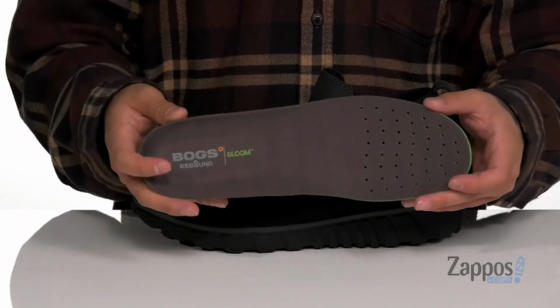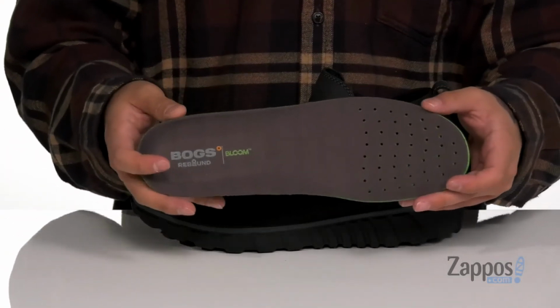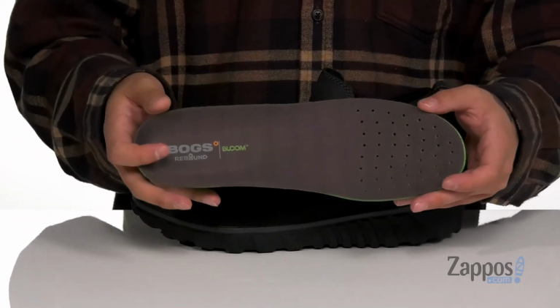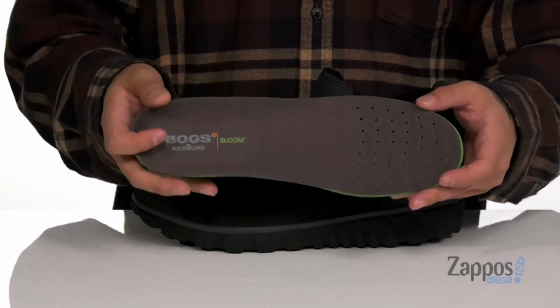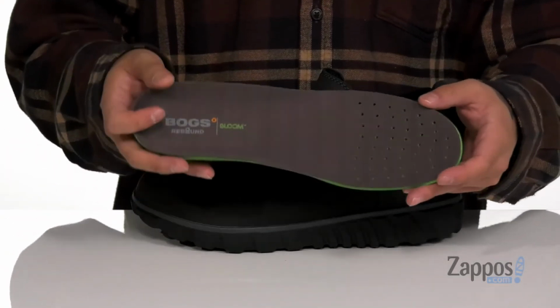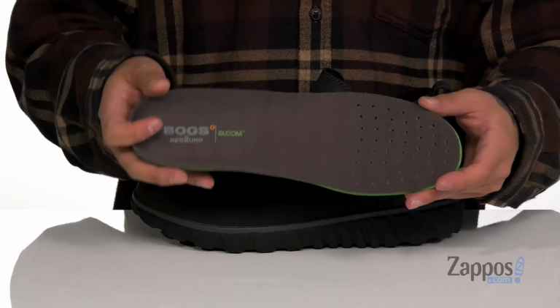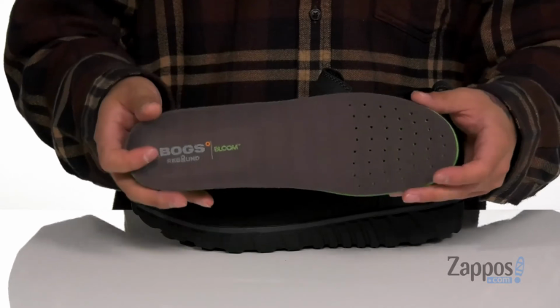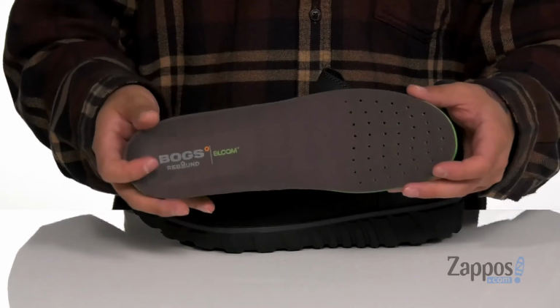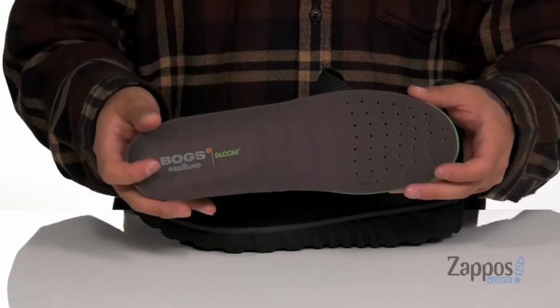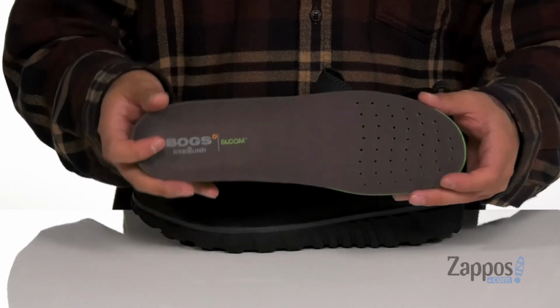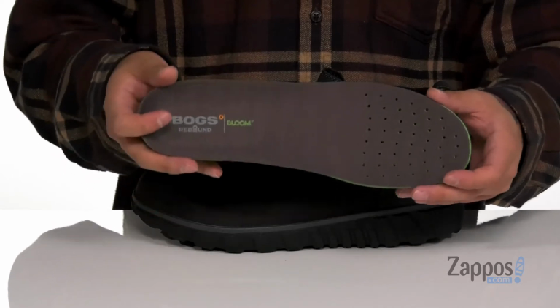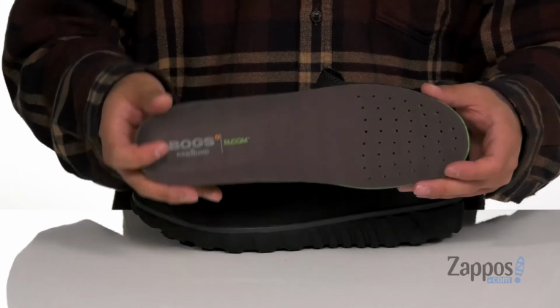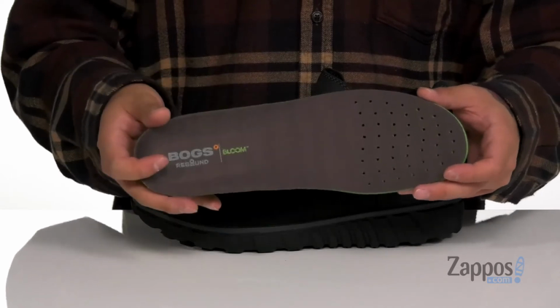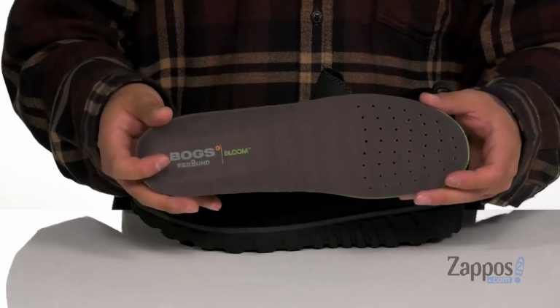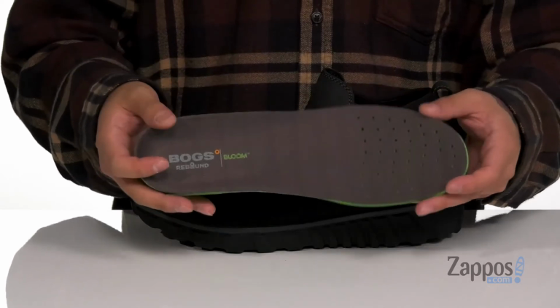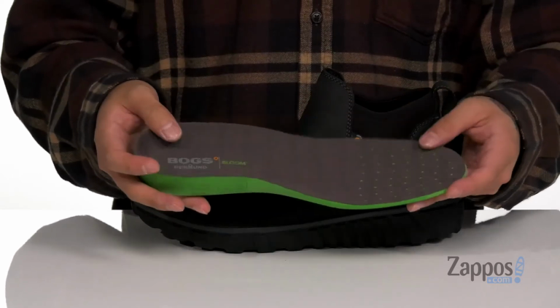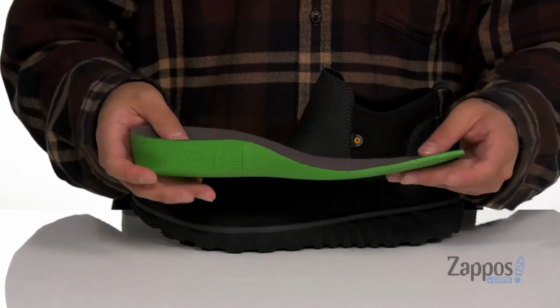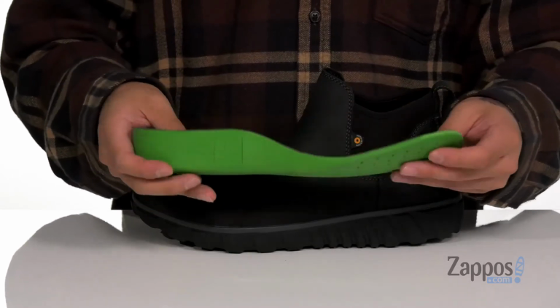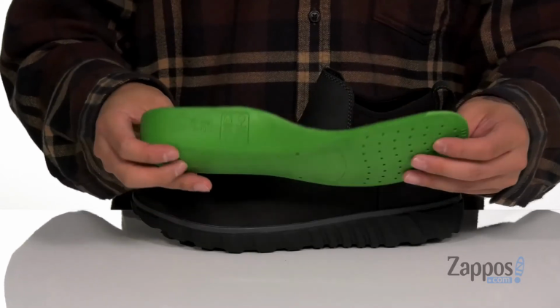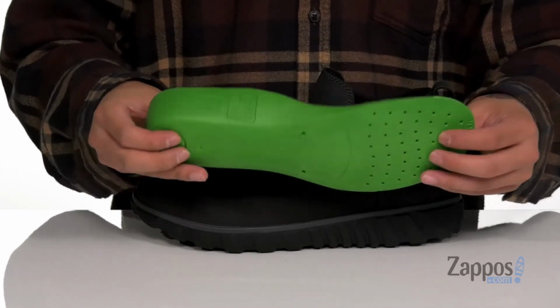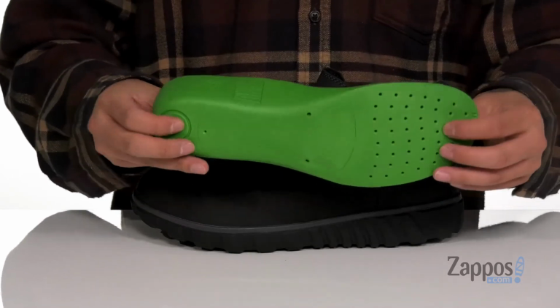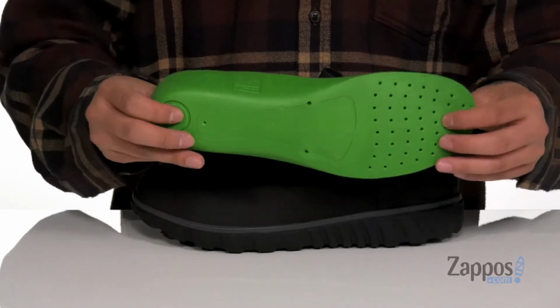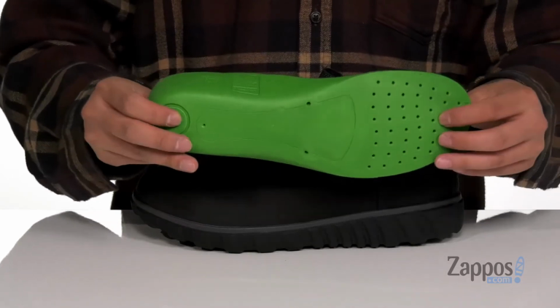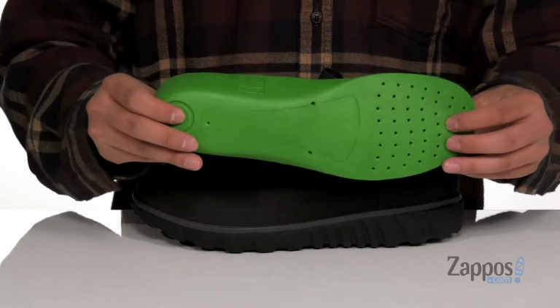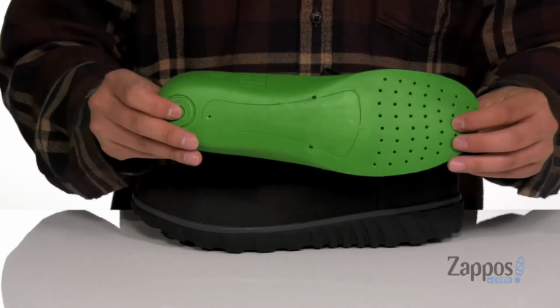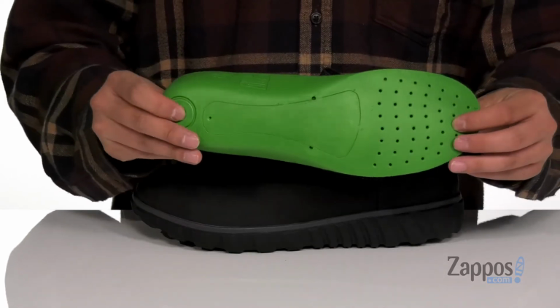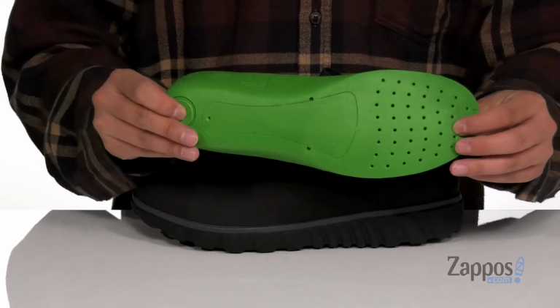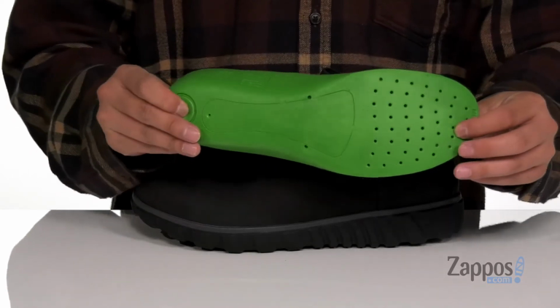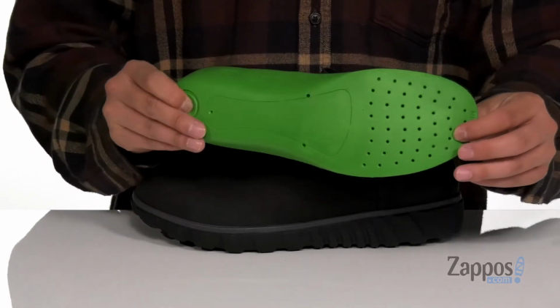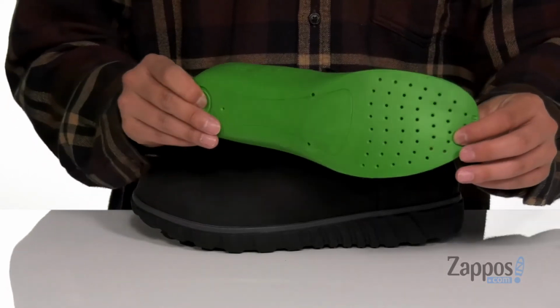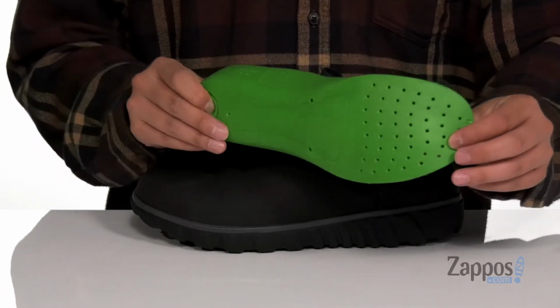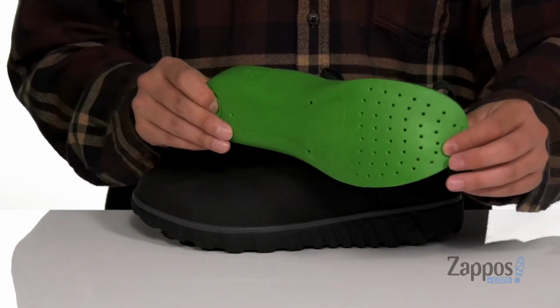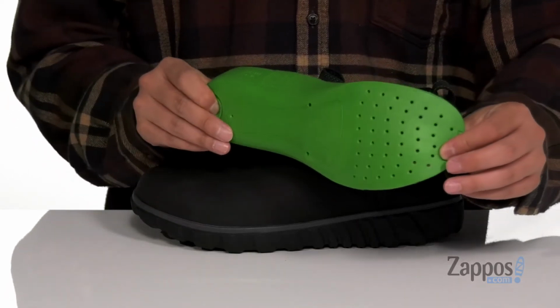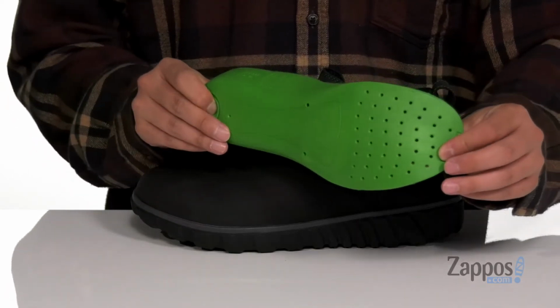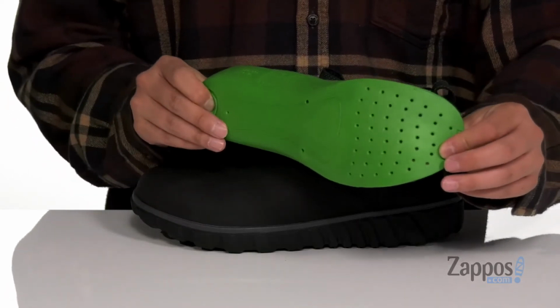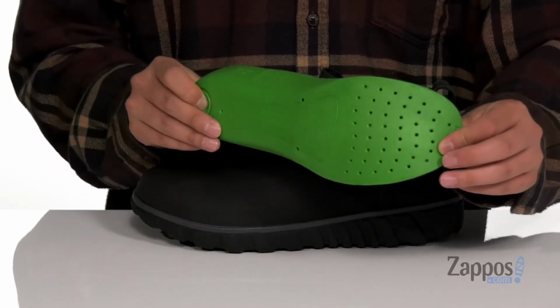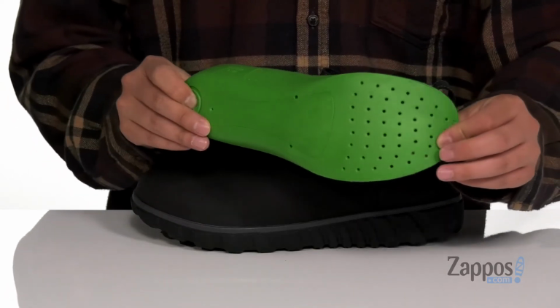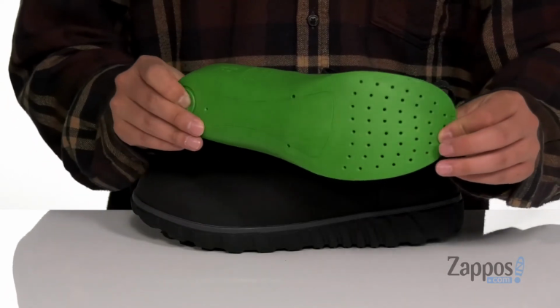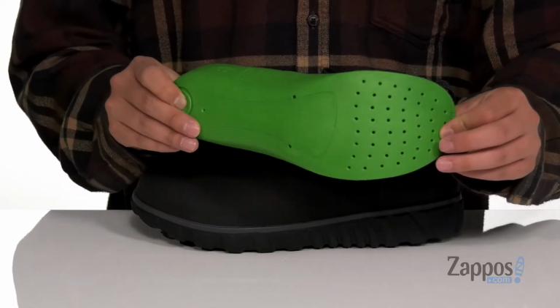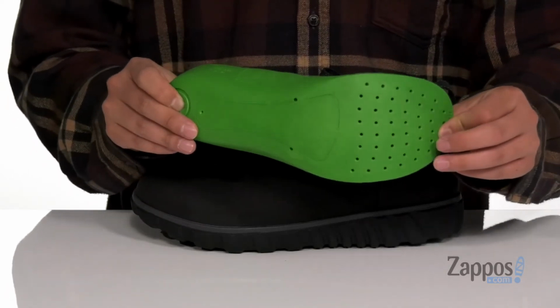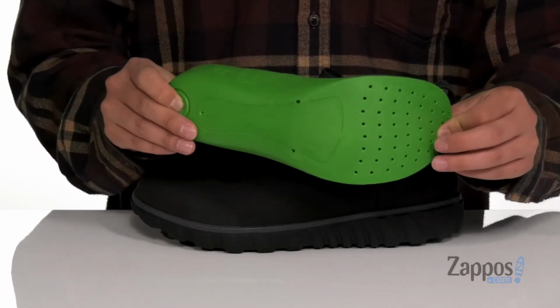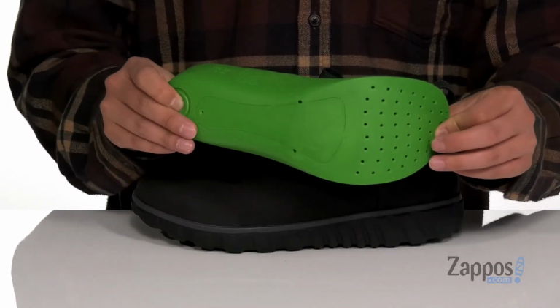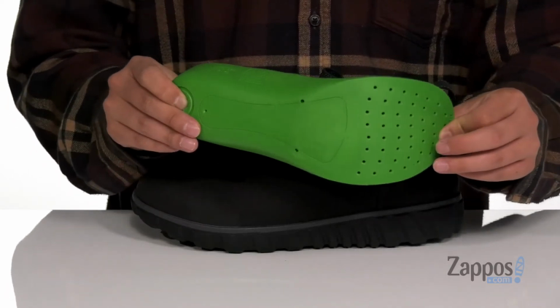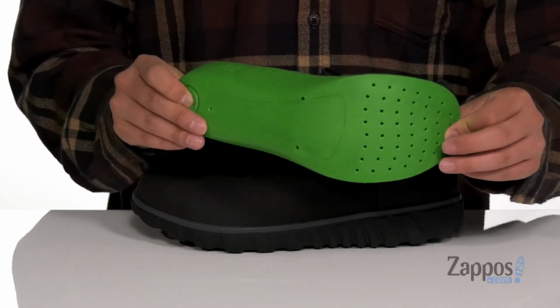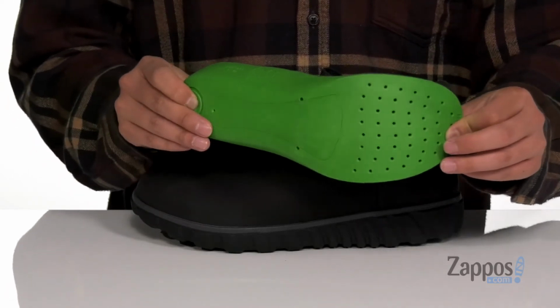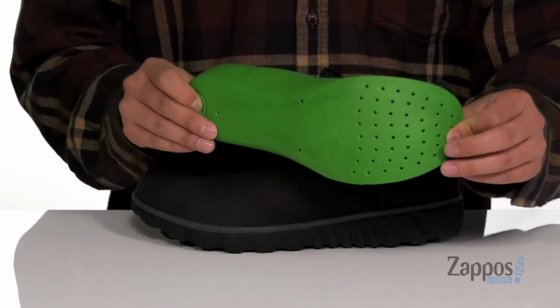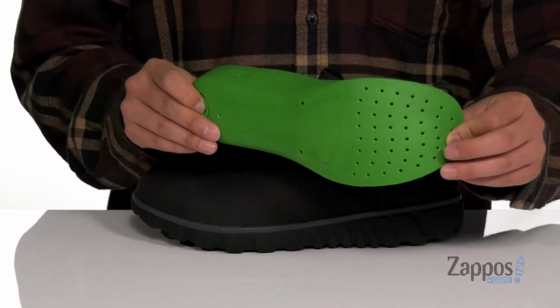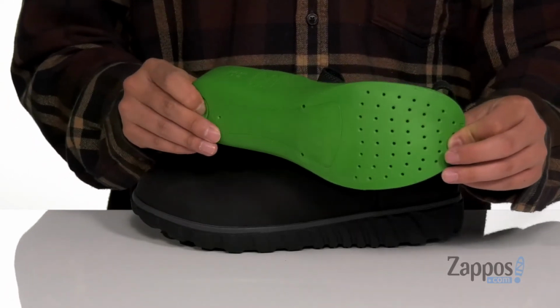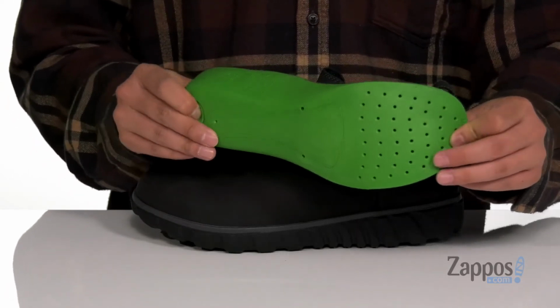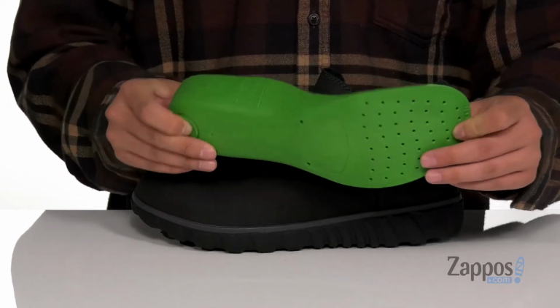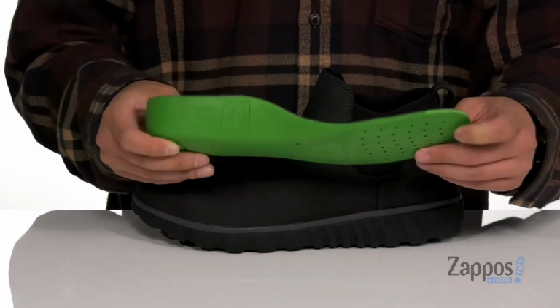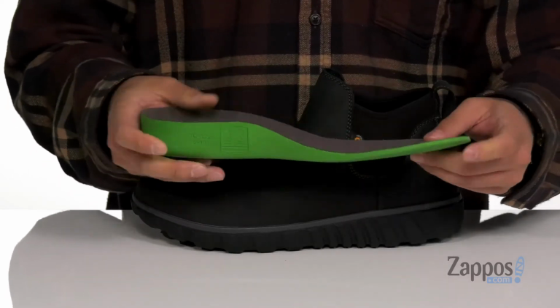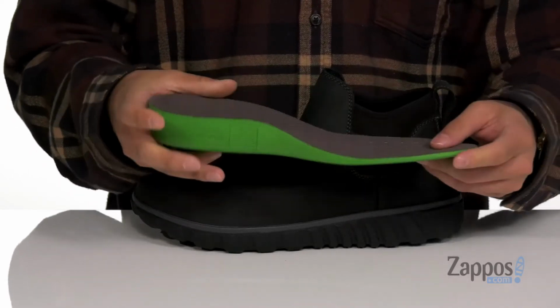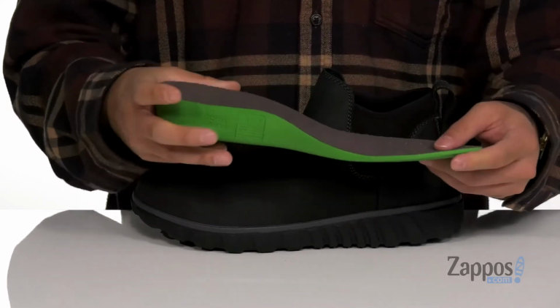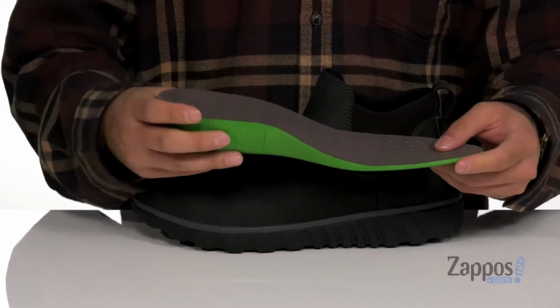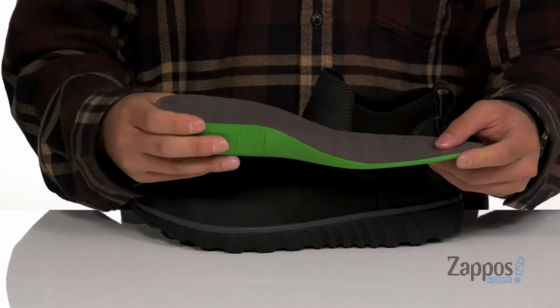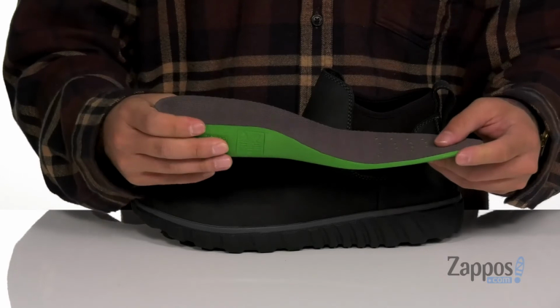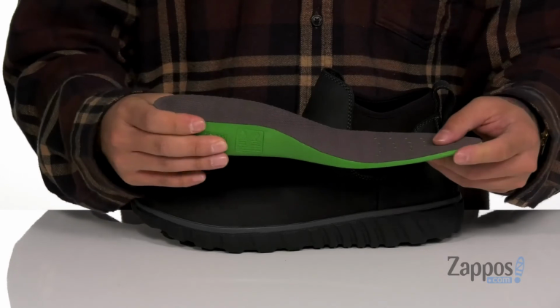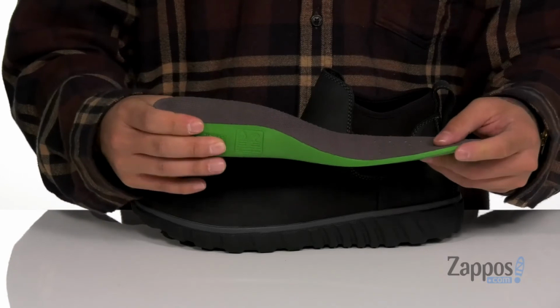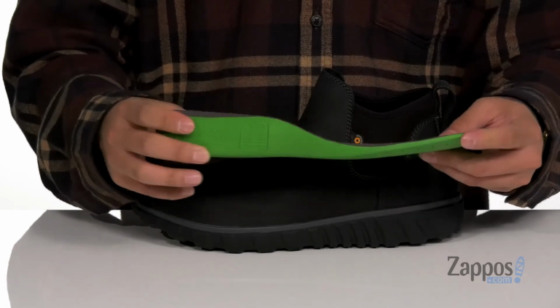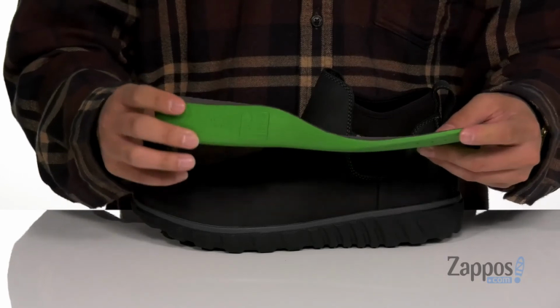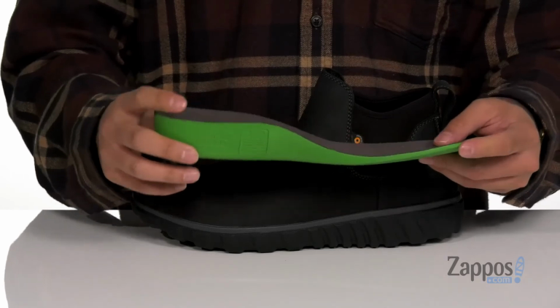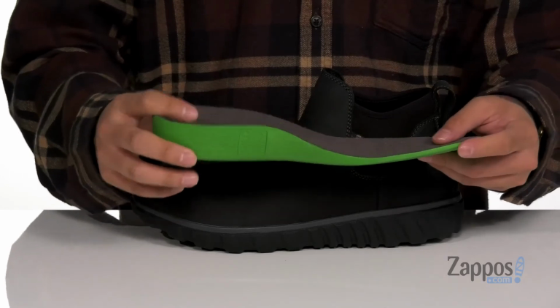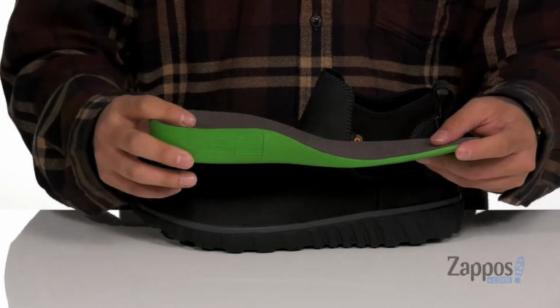The removable rebound technology footbed is going to help absorb shock. It's made of algae foam, so it's eco-friendly. You'll notice it's perforated for additional breathability.